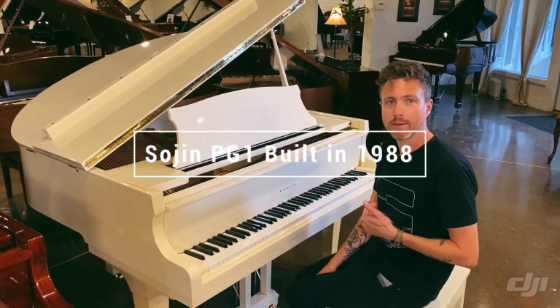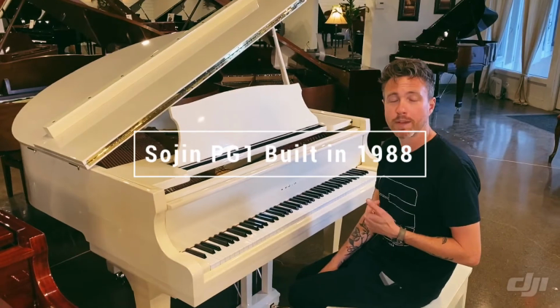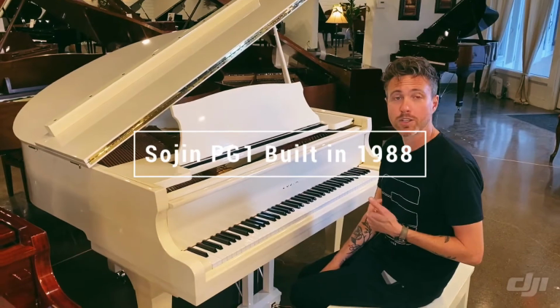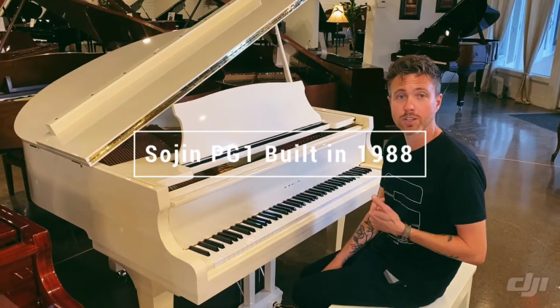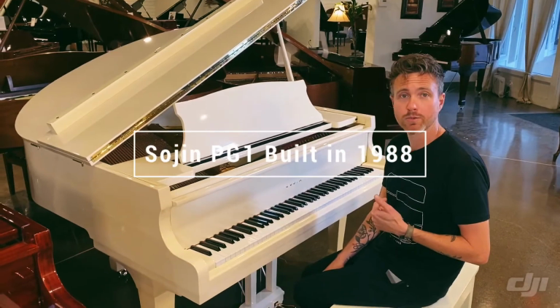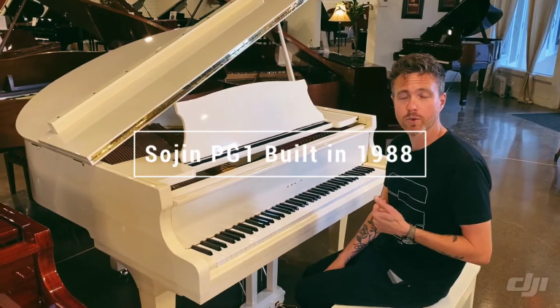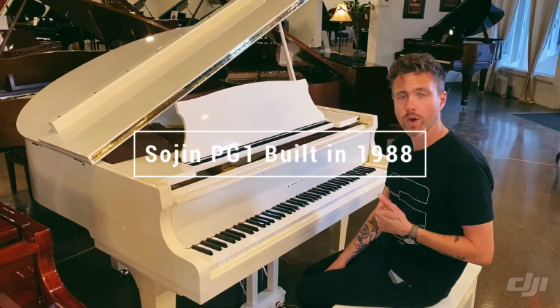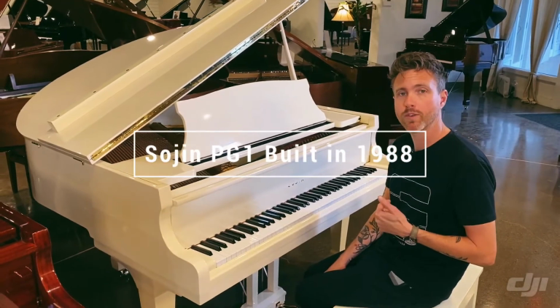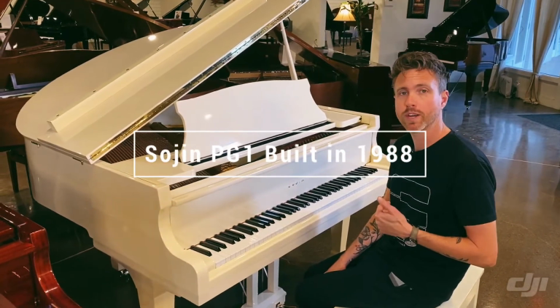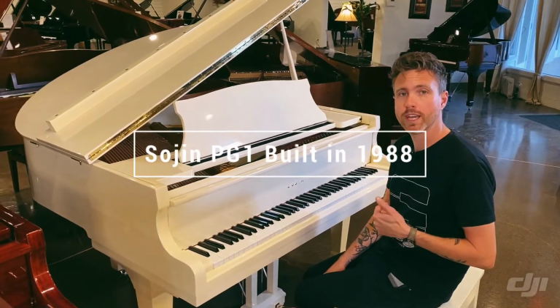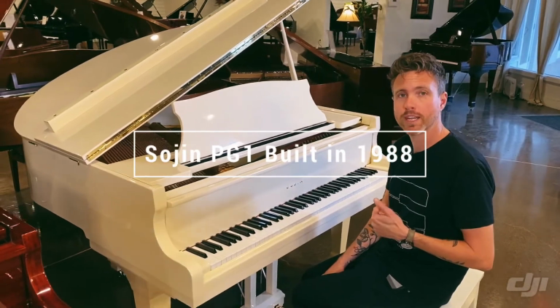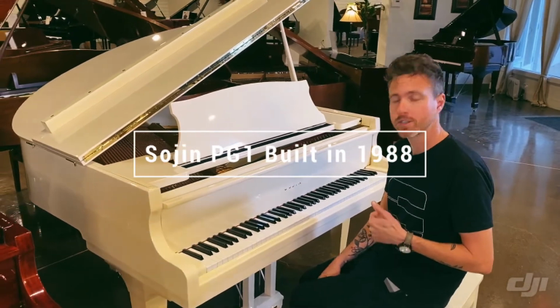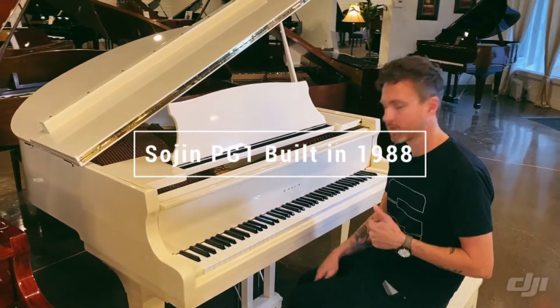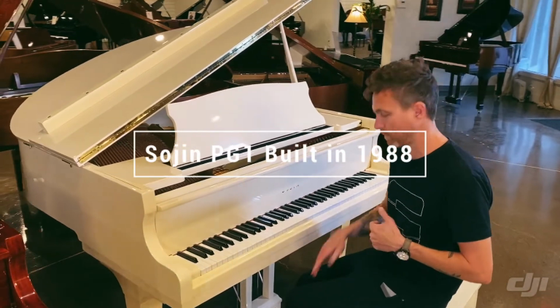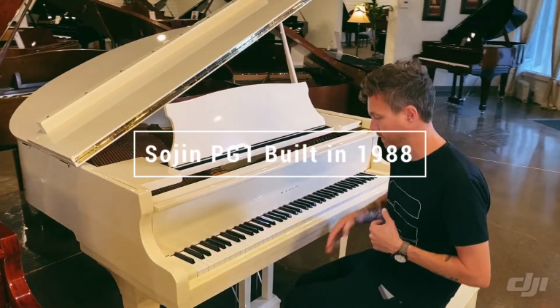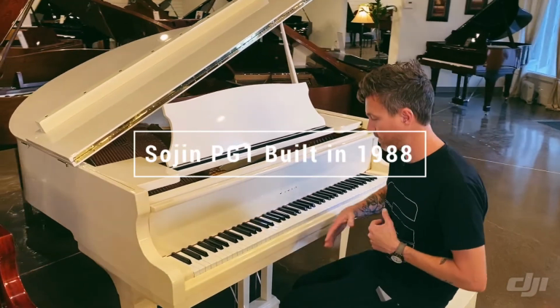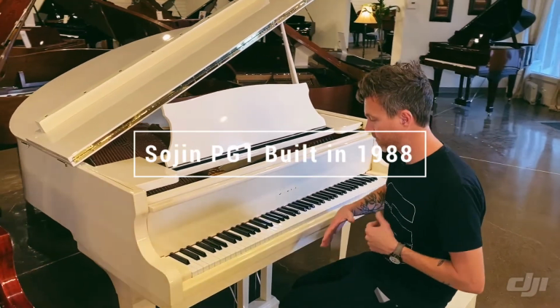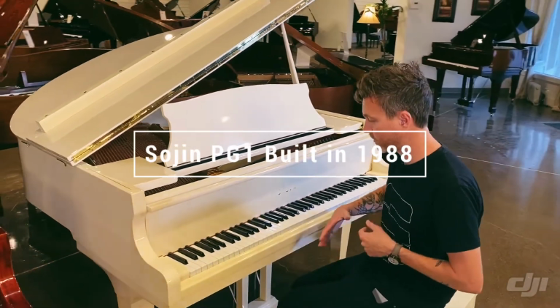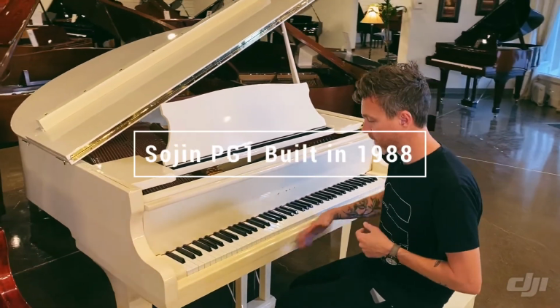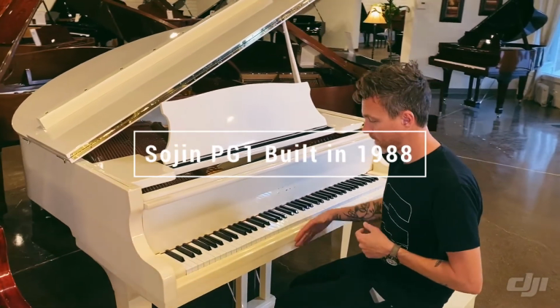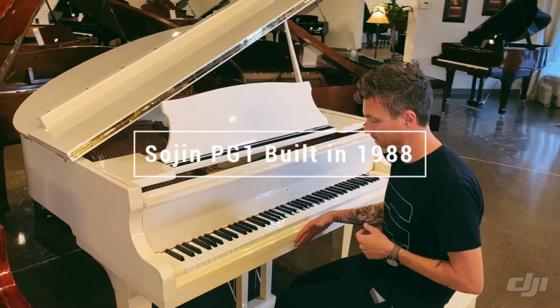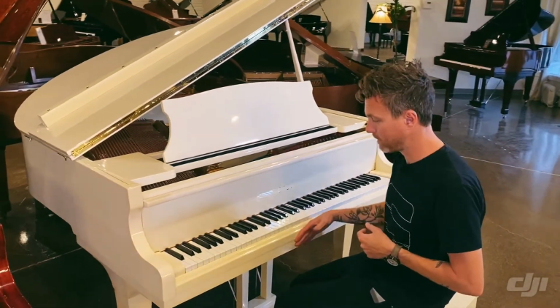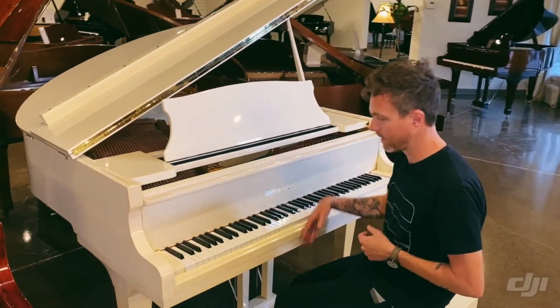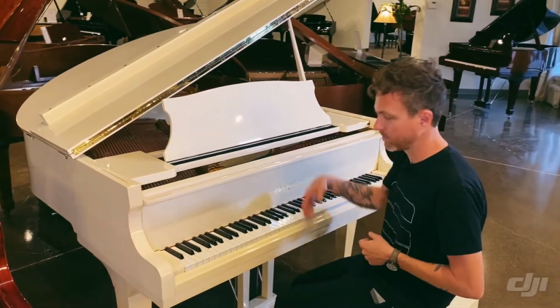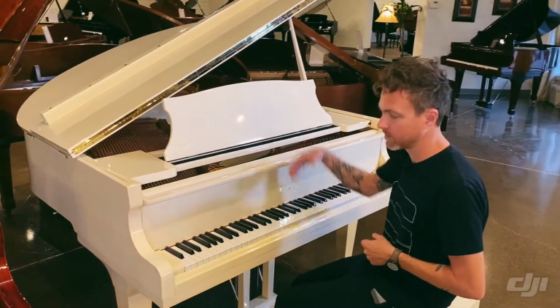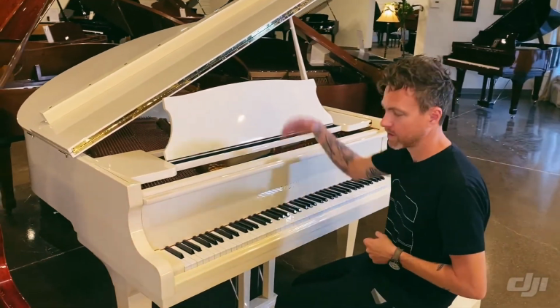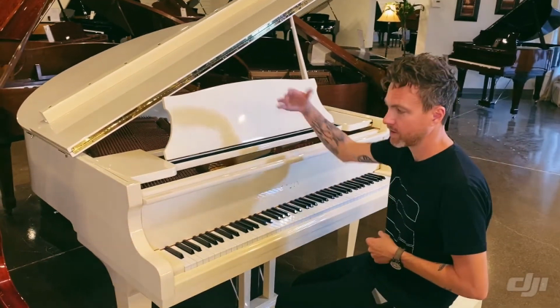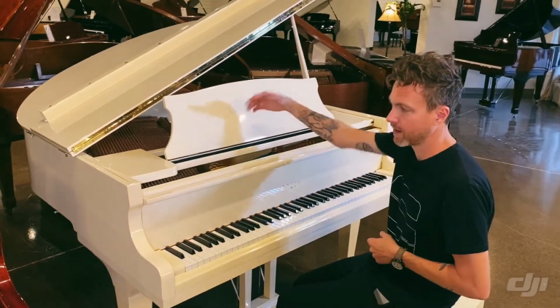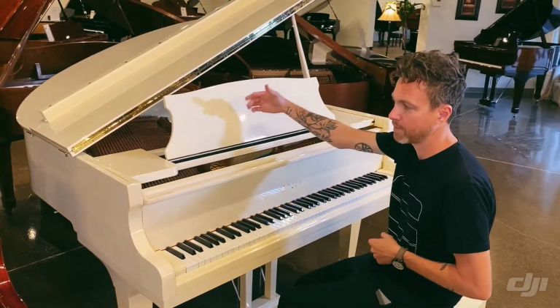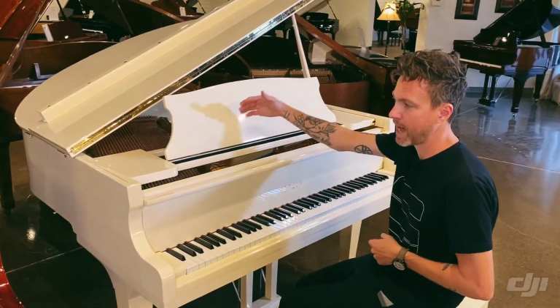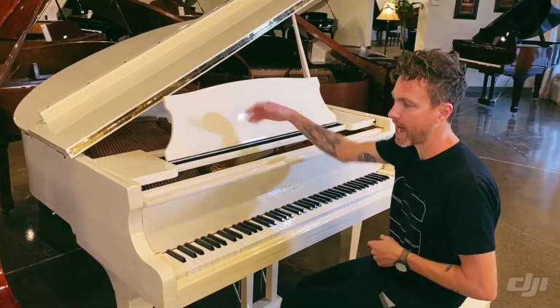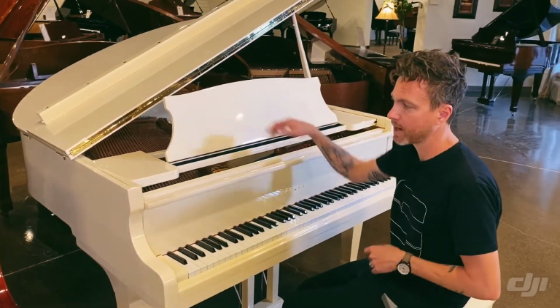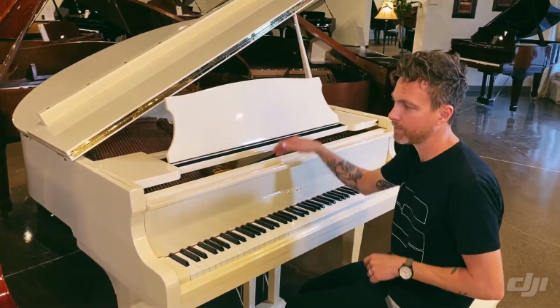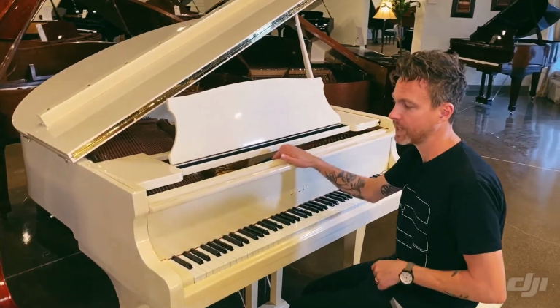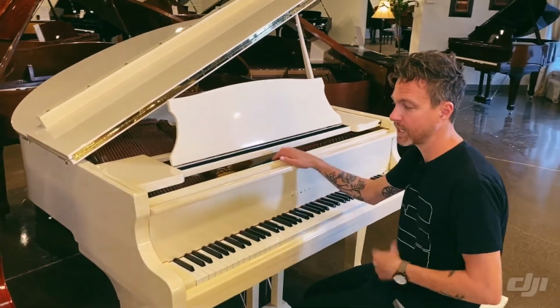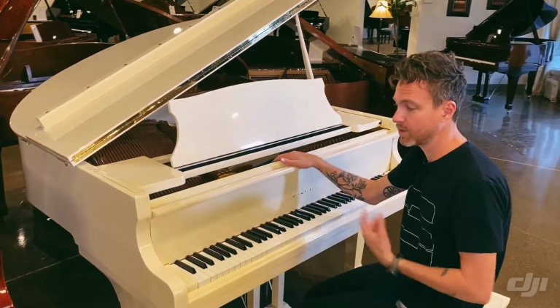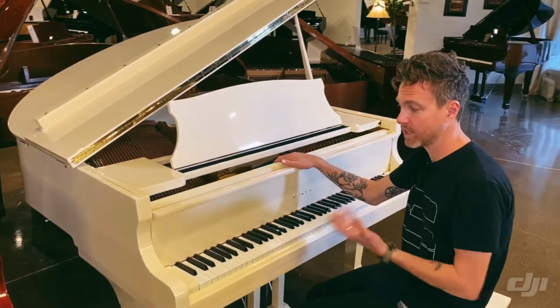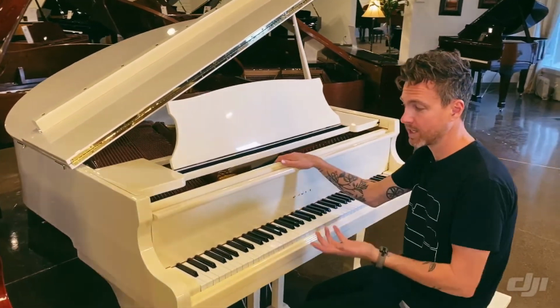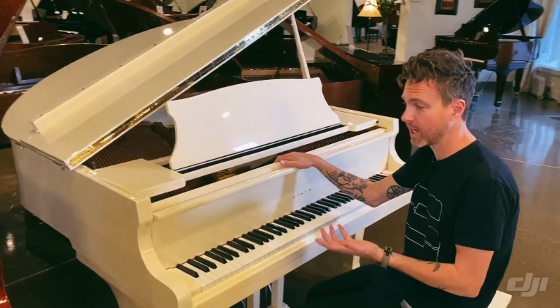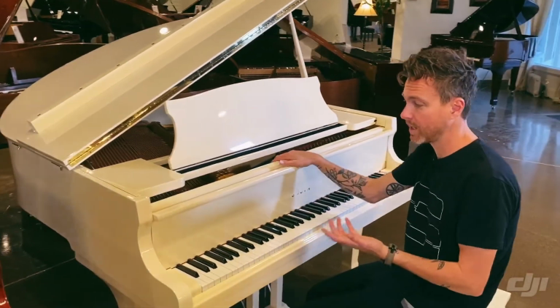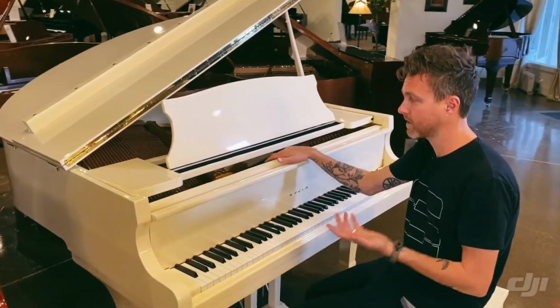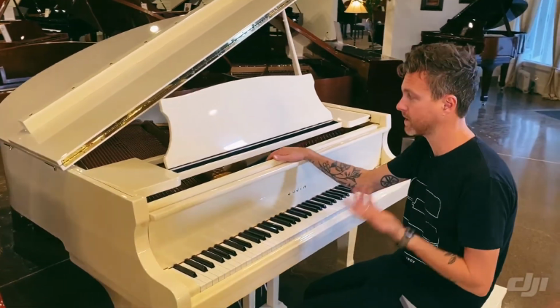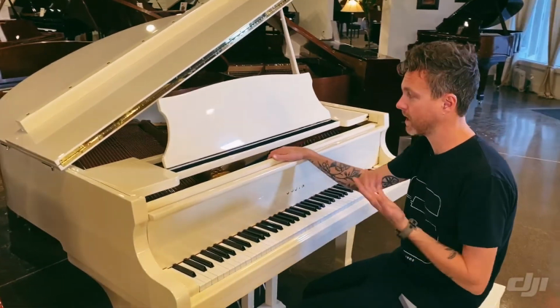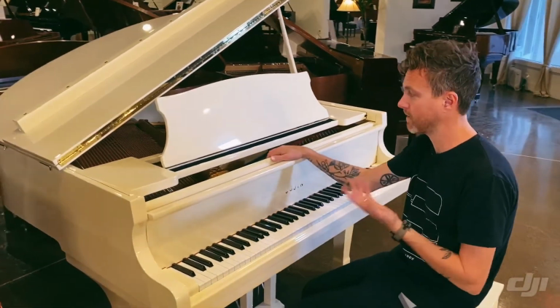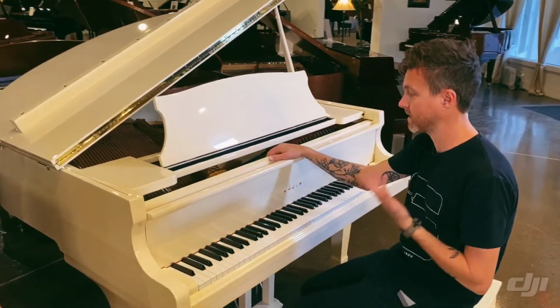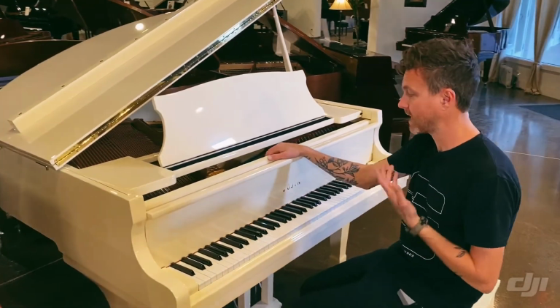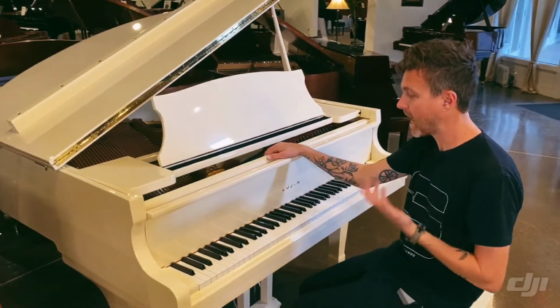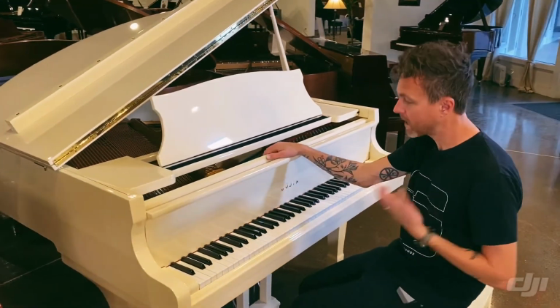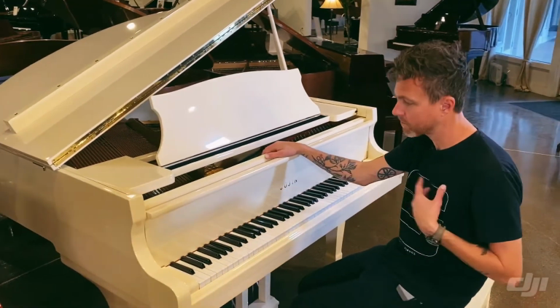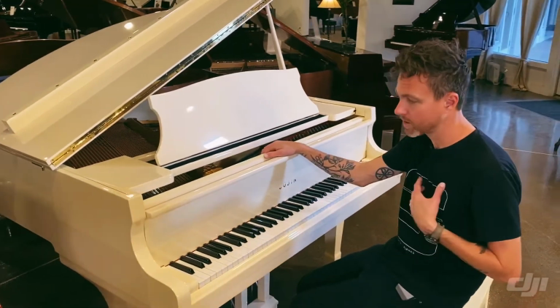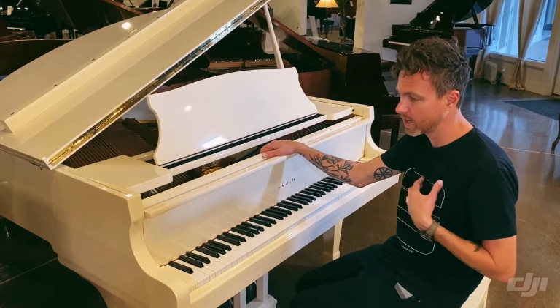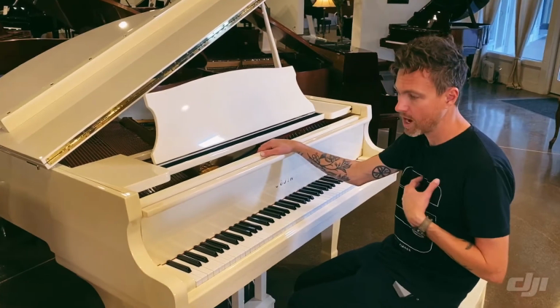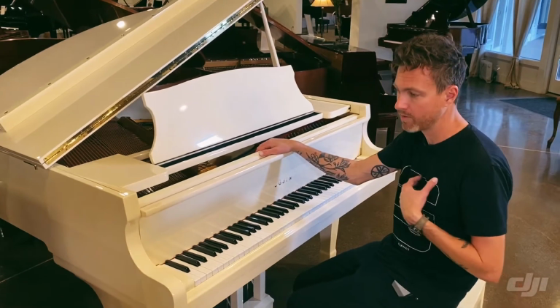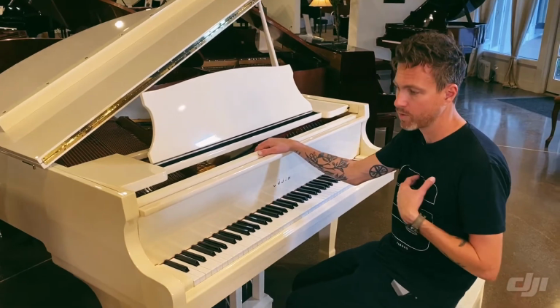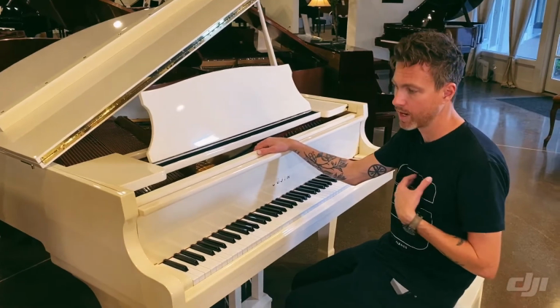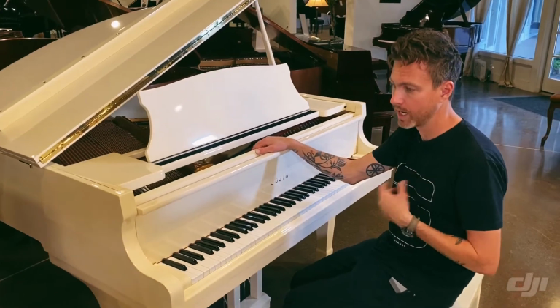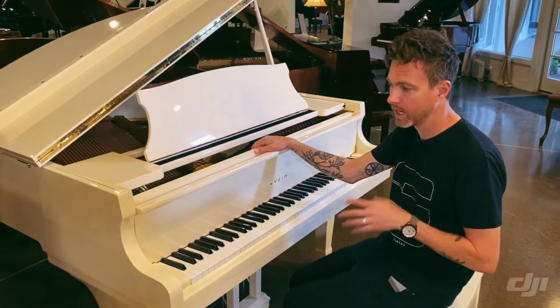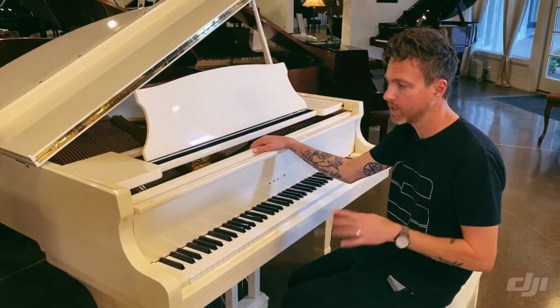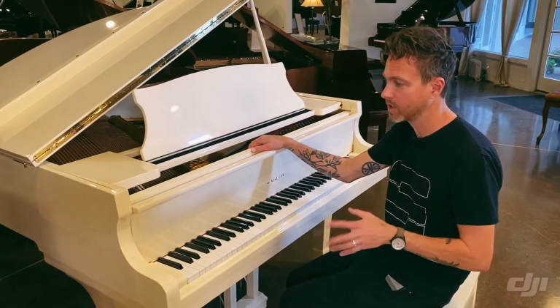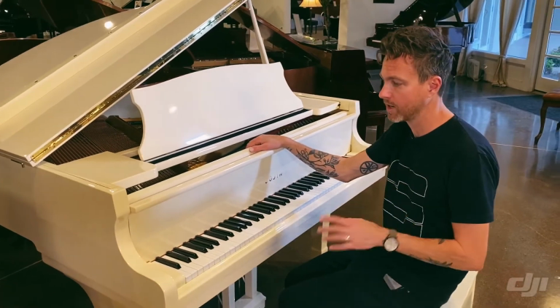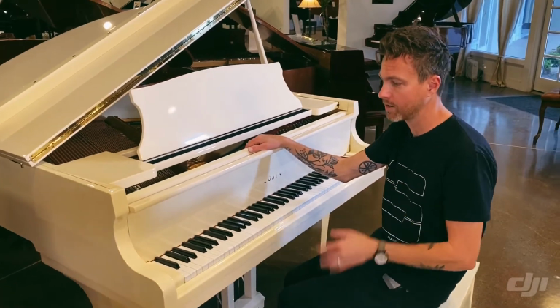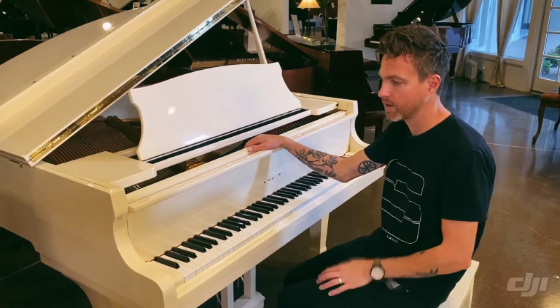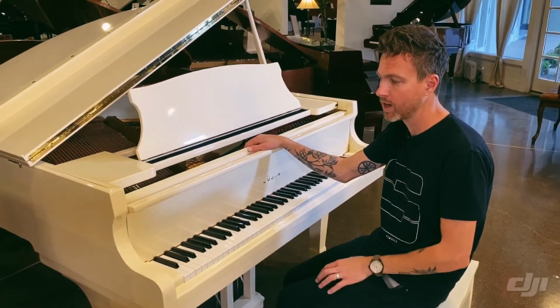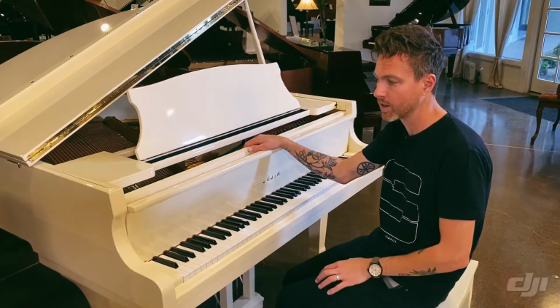It measures four foot eight inches from the very front of the piano to the very back, and as you can tell, it's kind of this ivory off-white eggshell color.